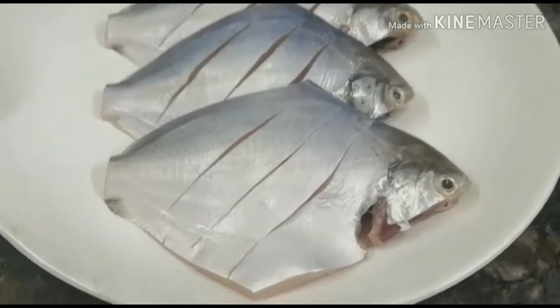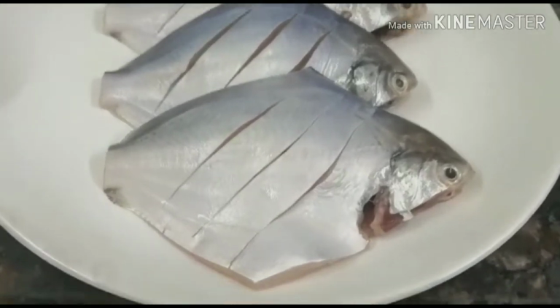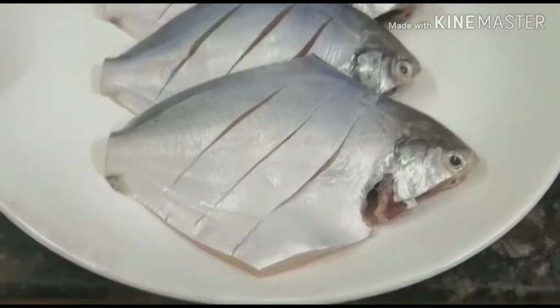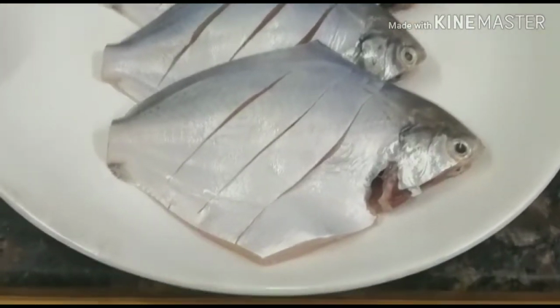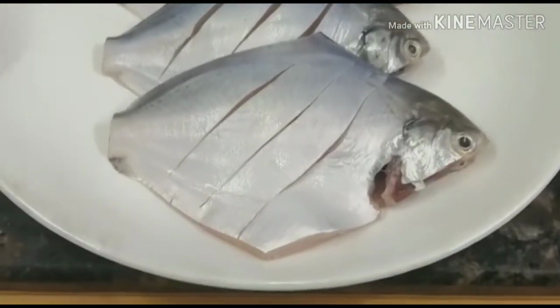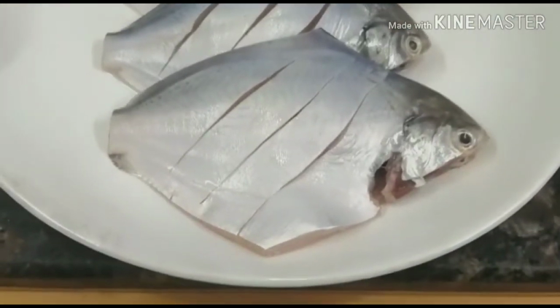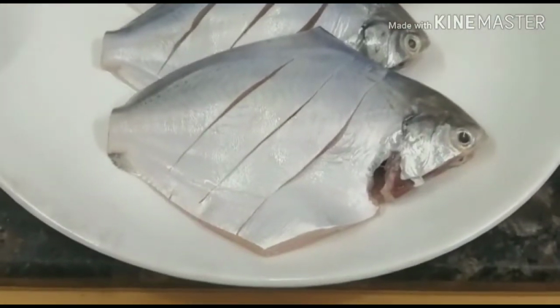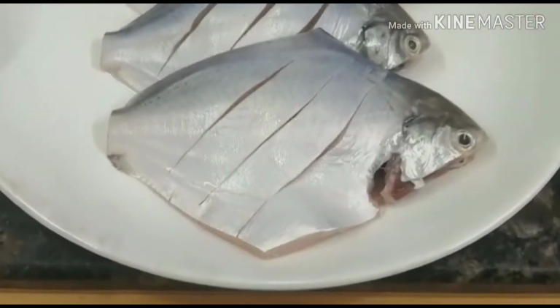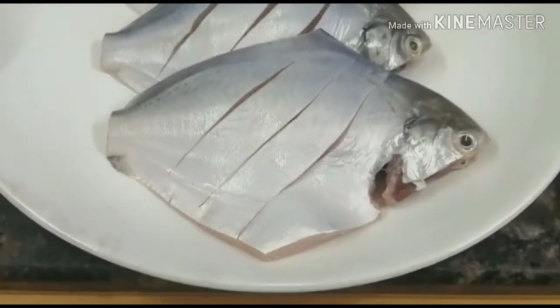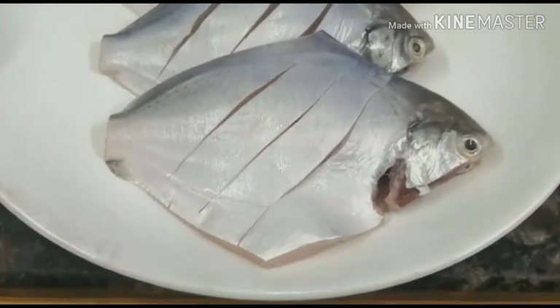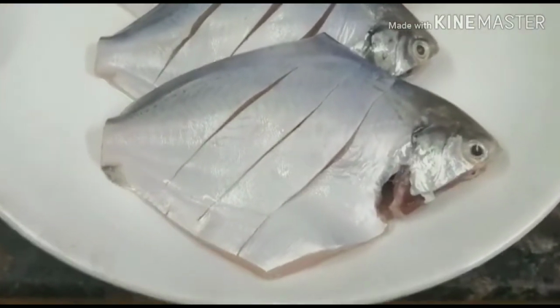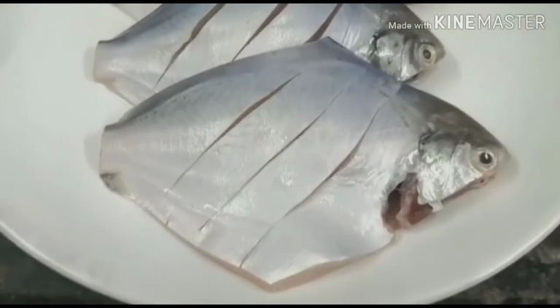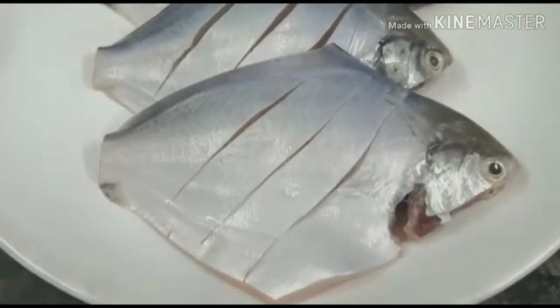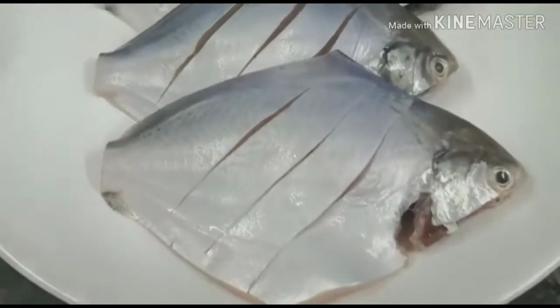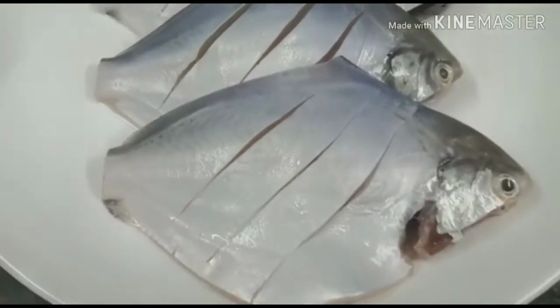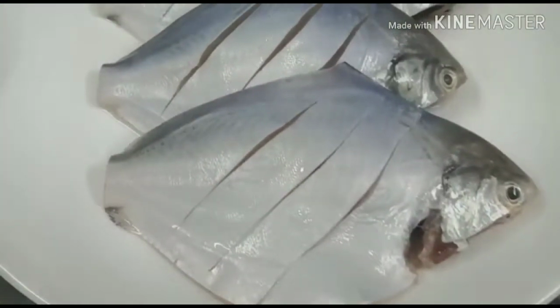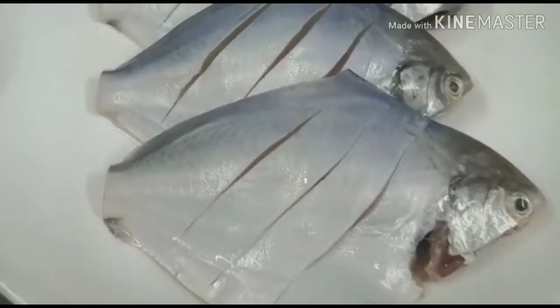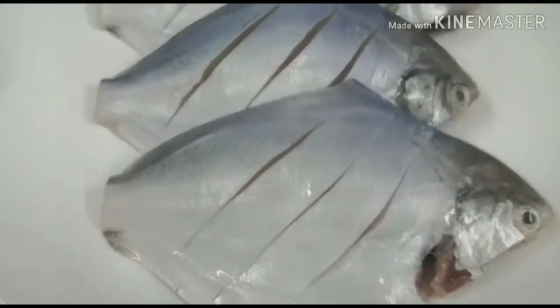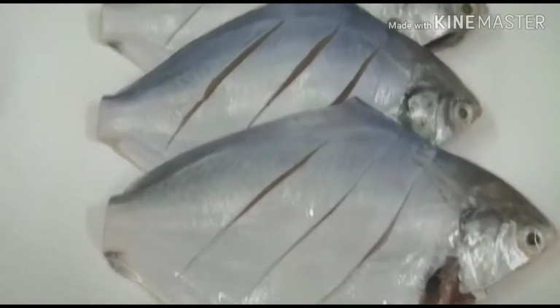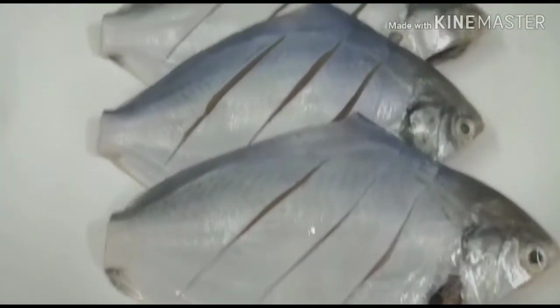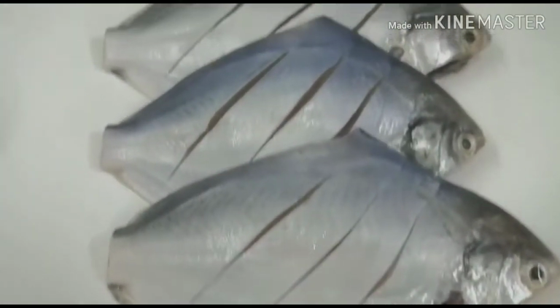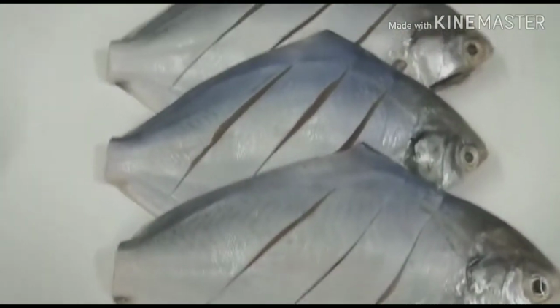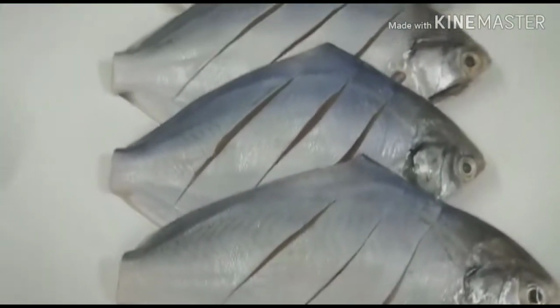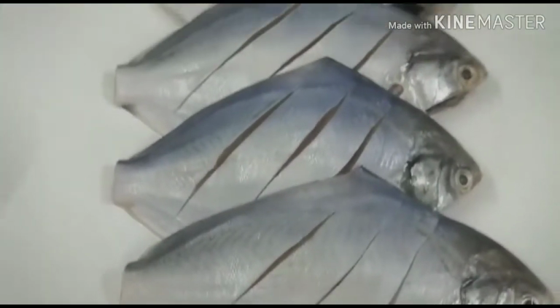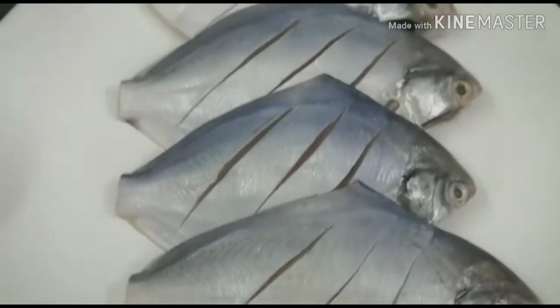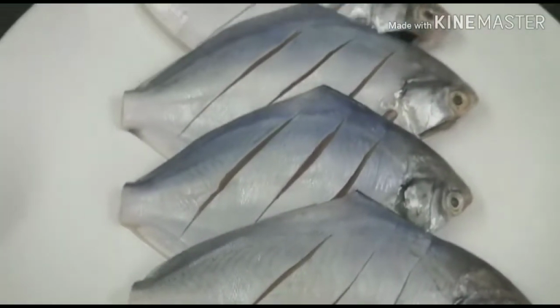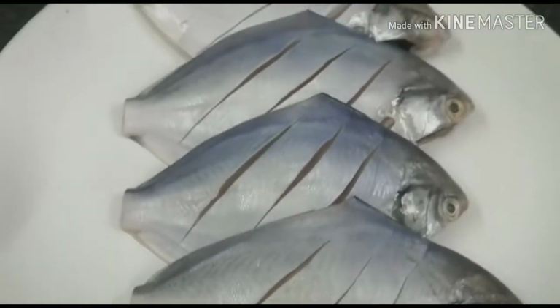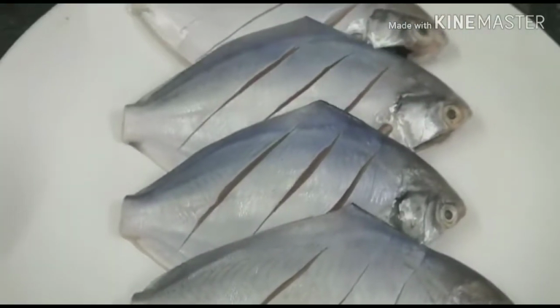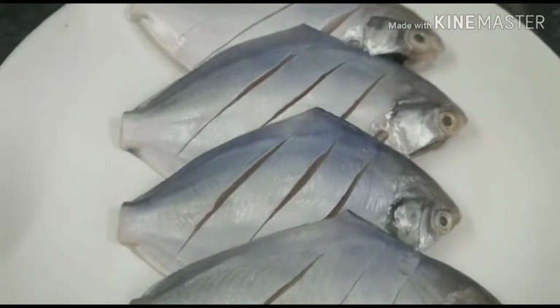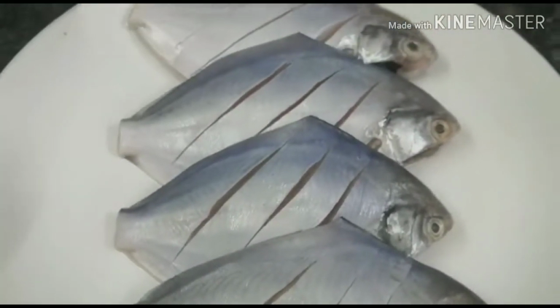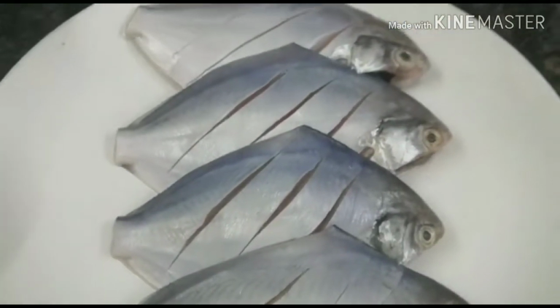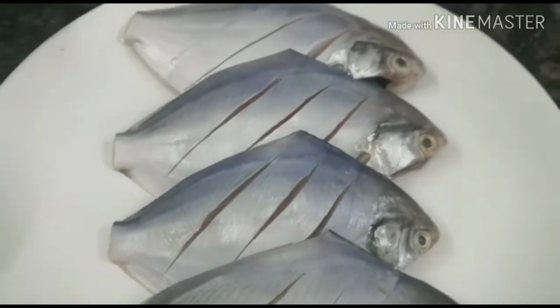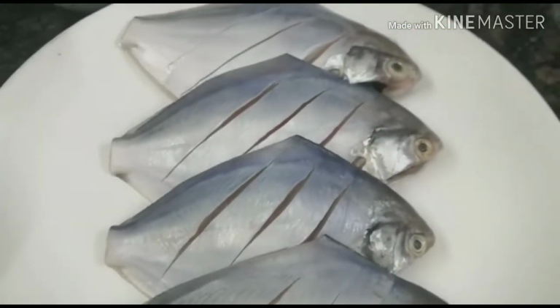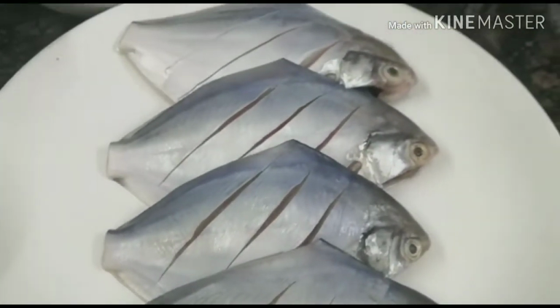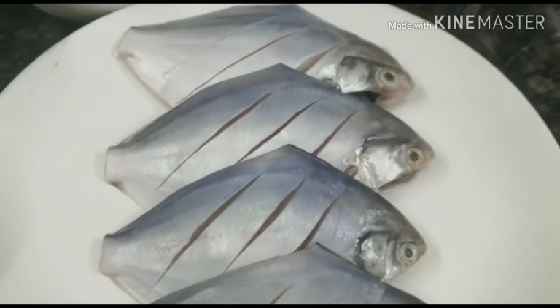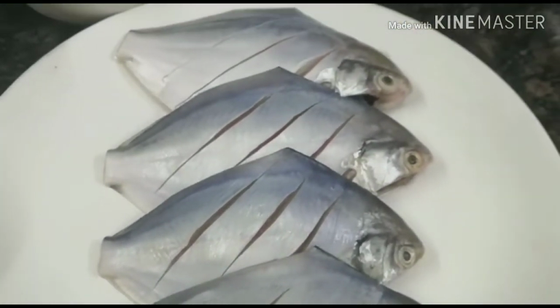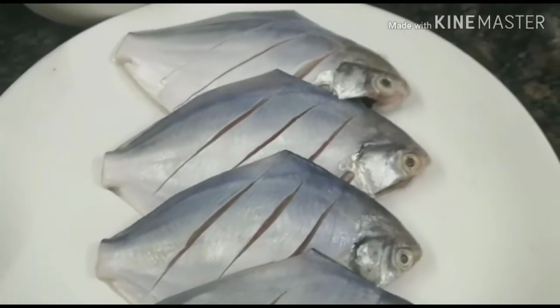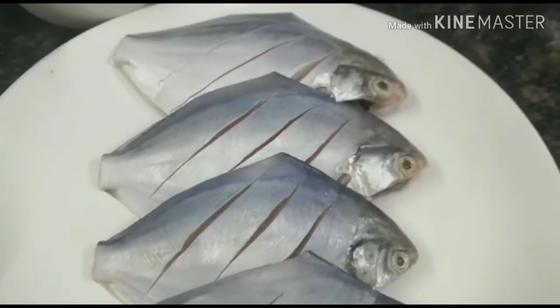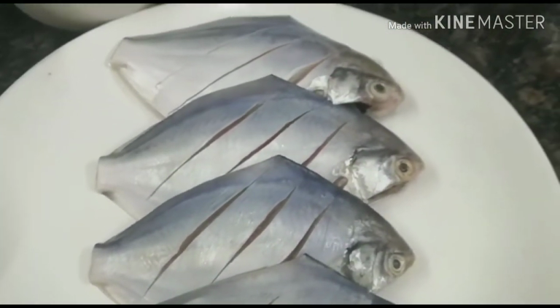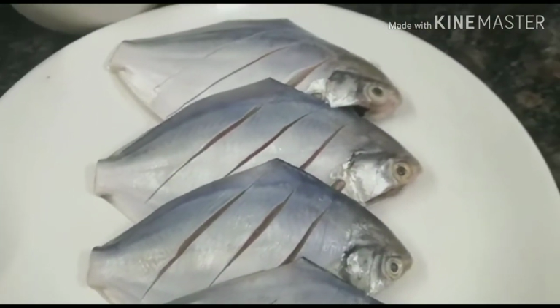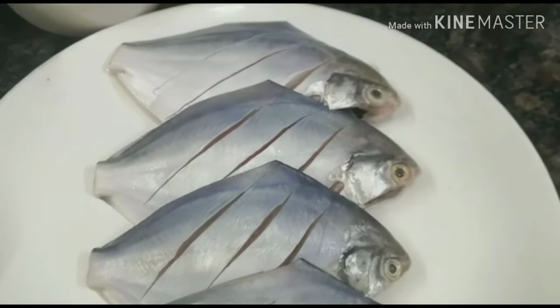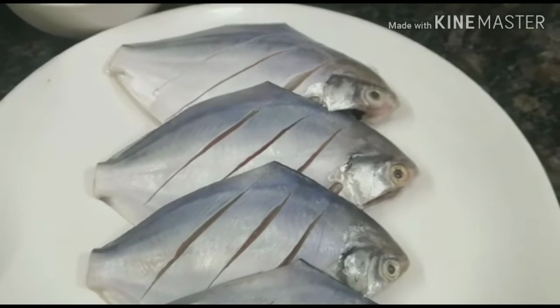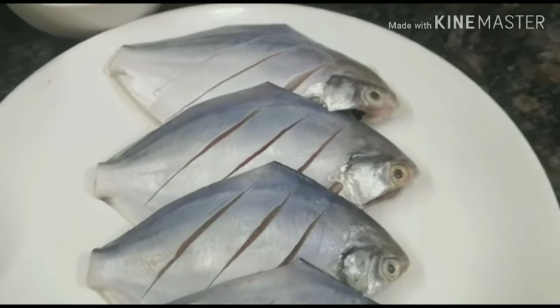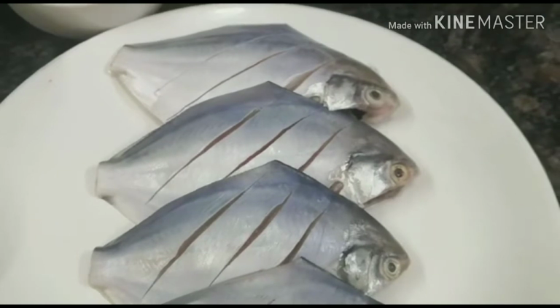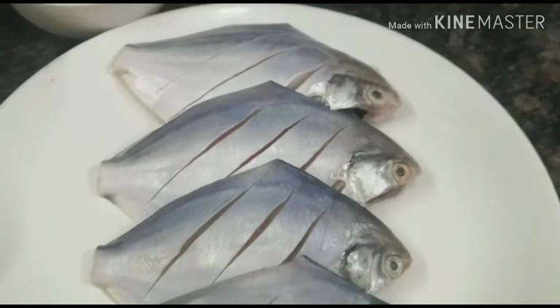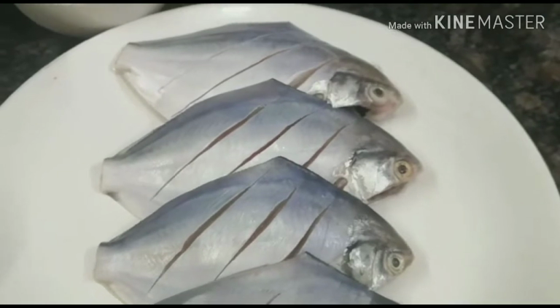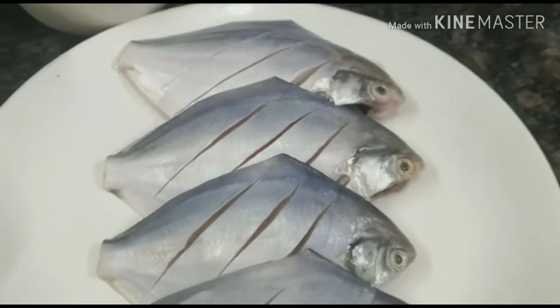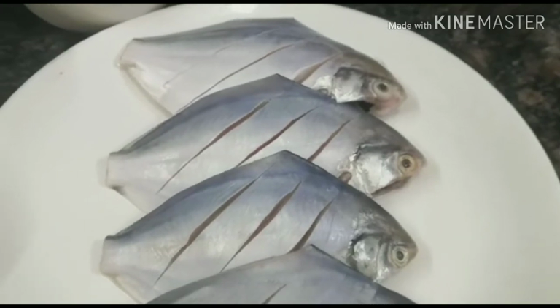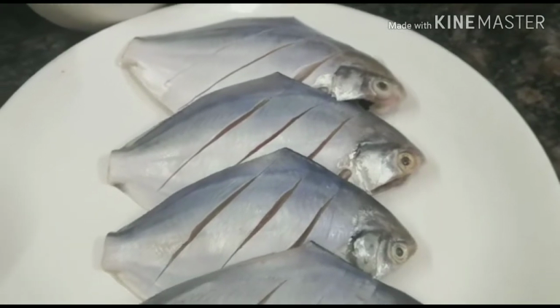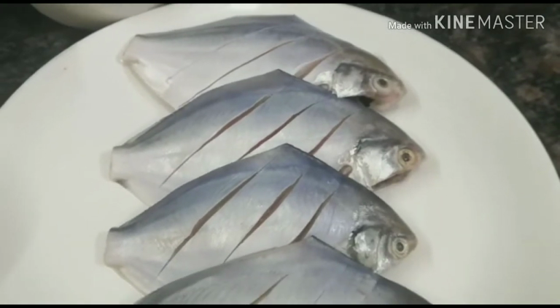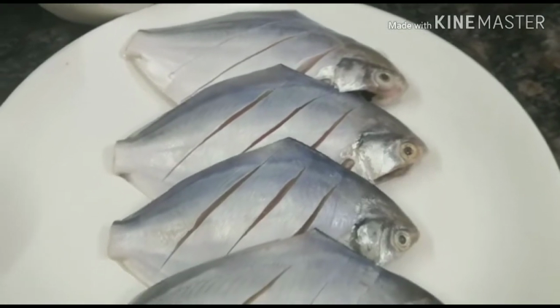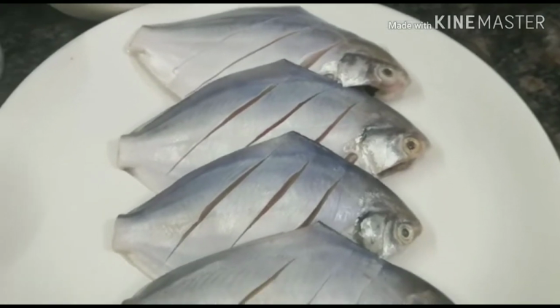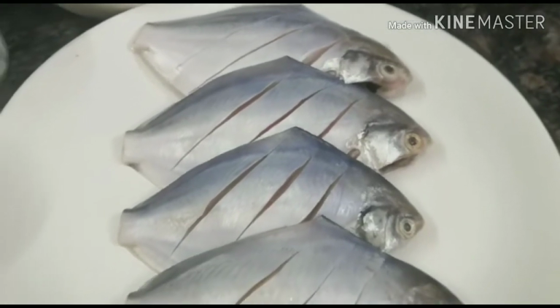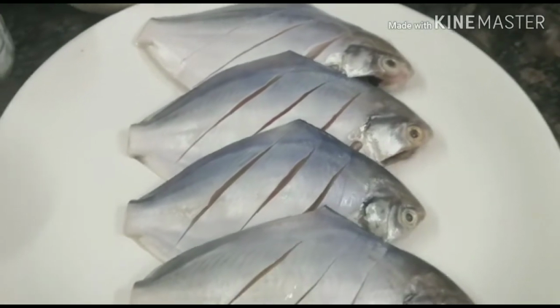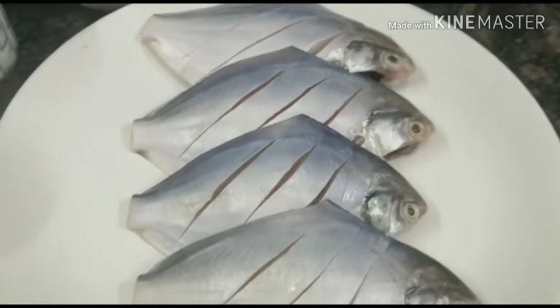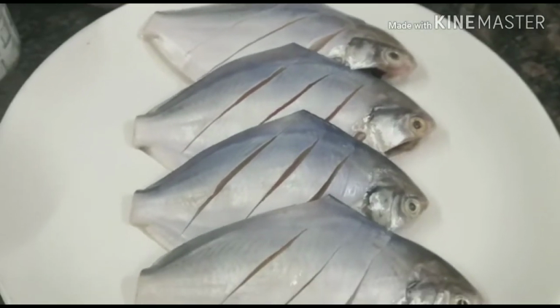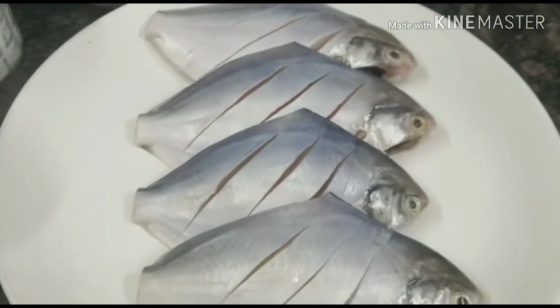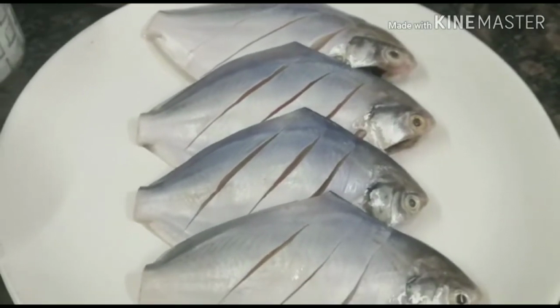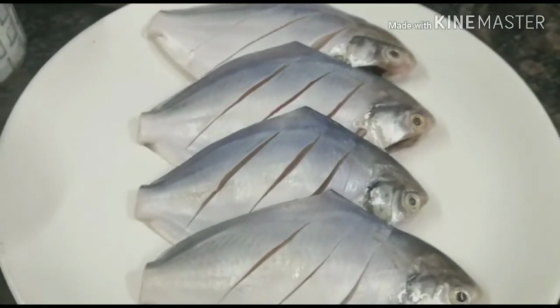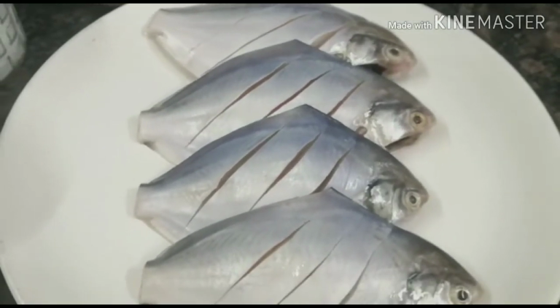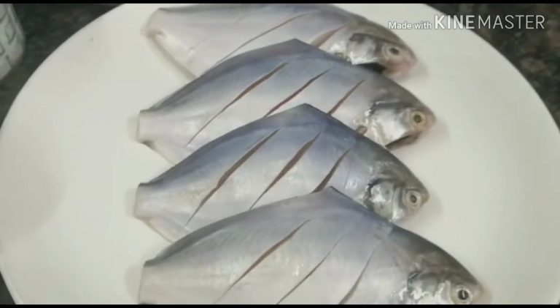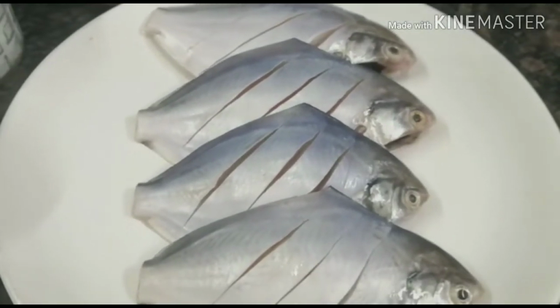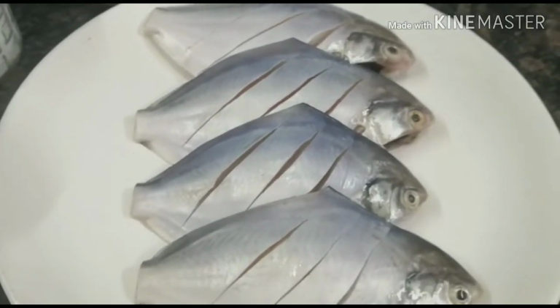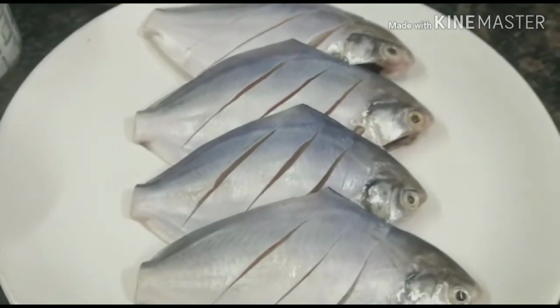This is white oval fish. White pompette fish. This is a custom fish.